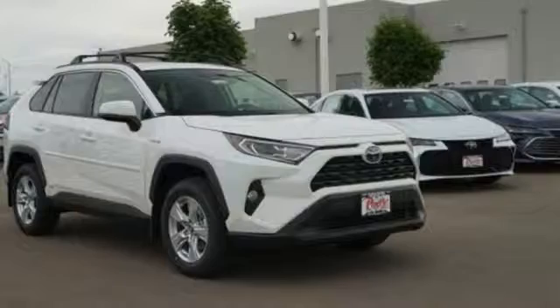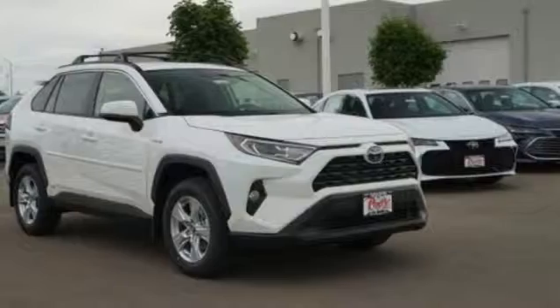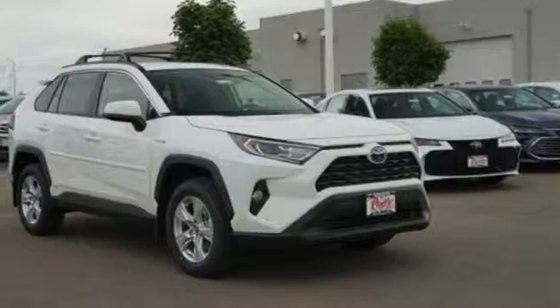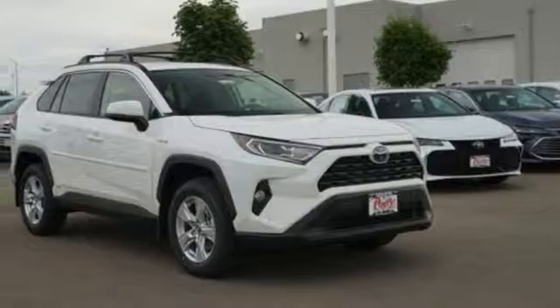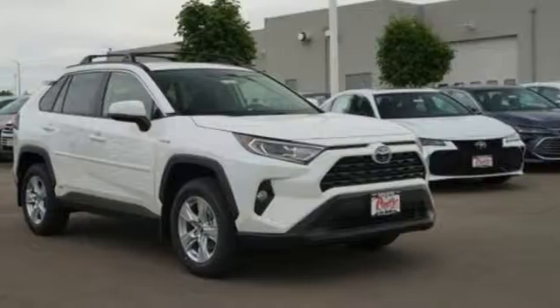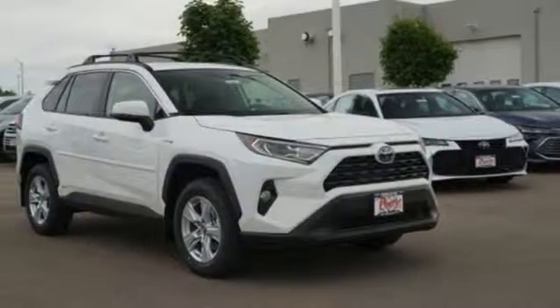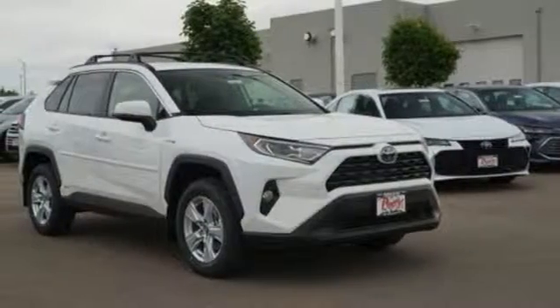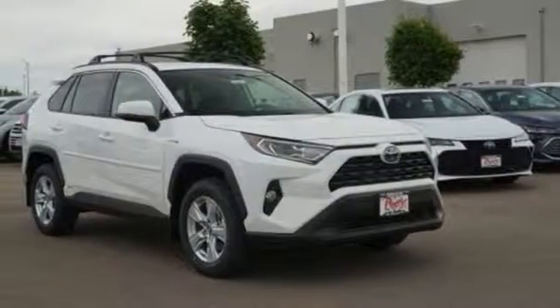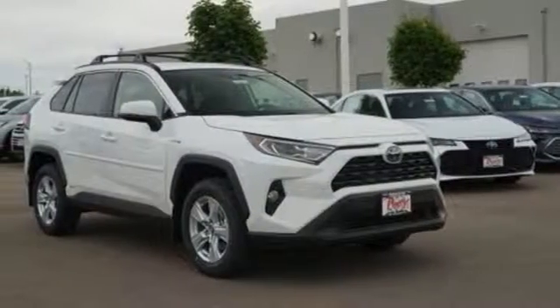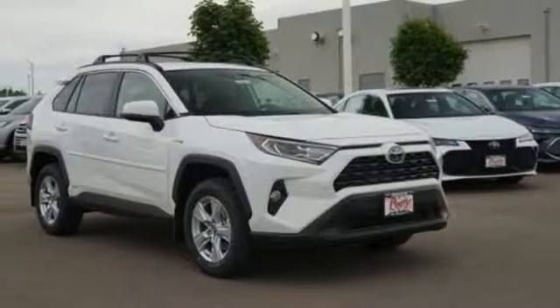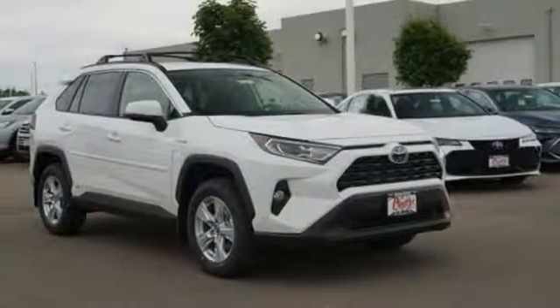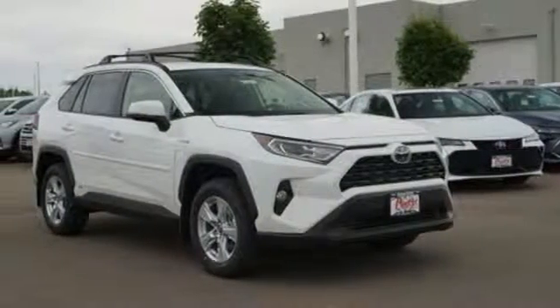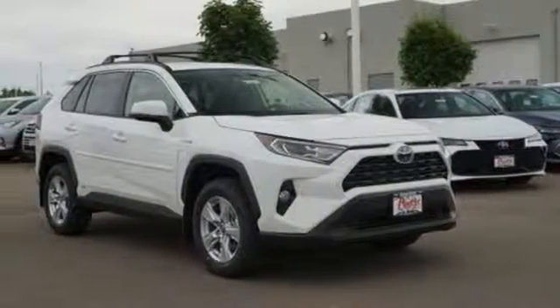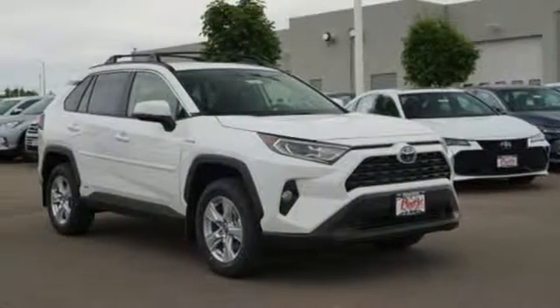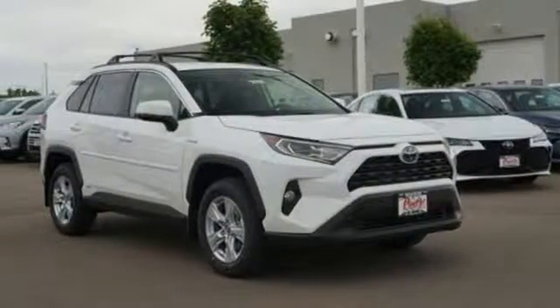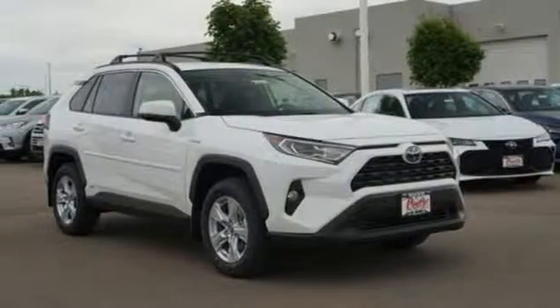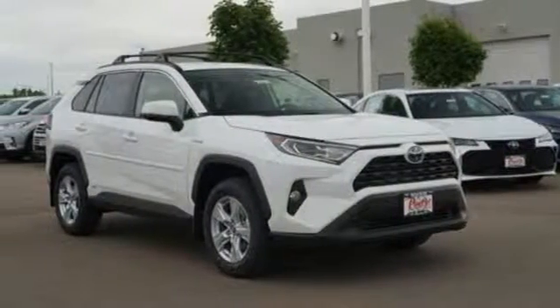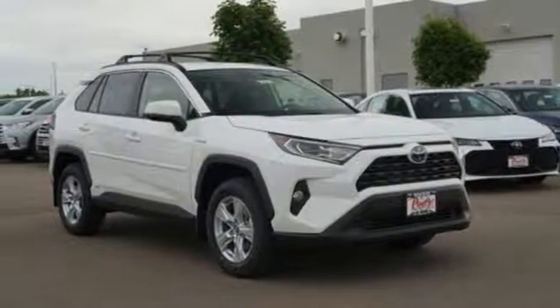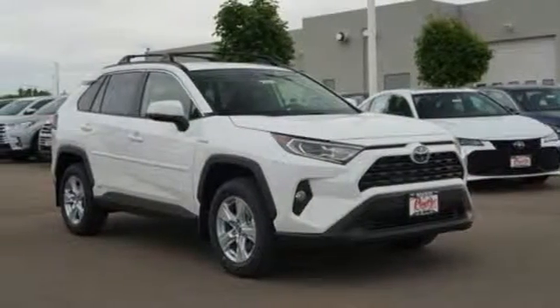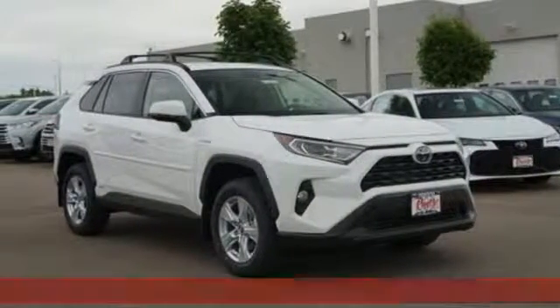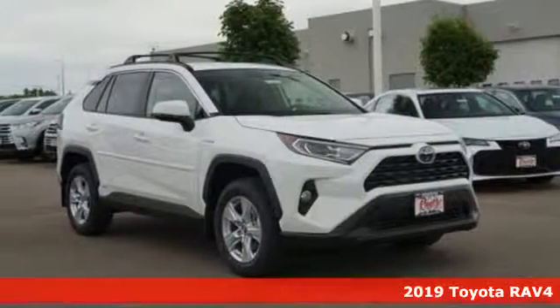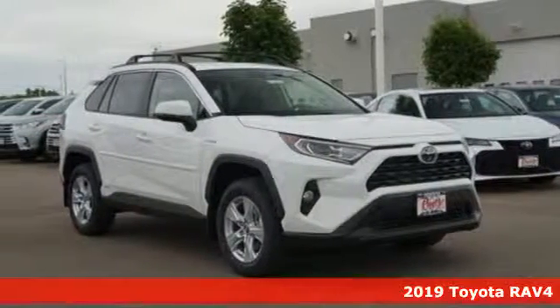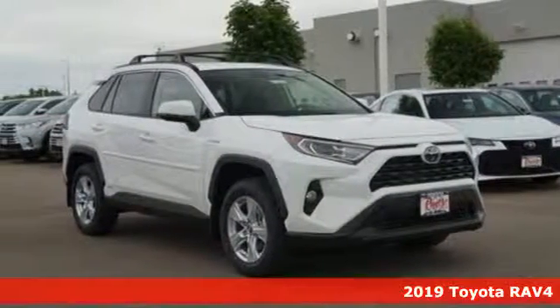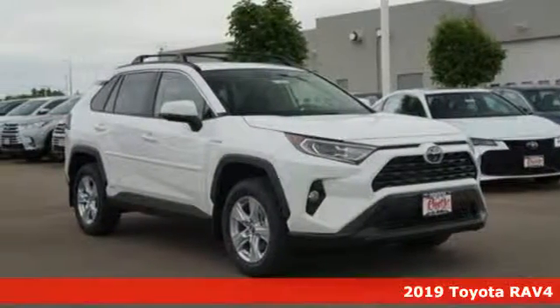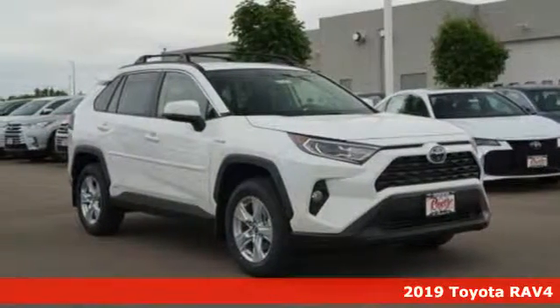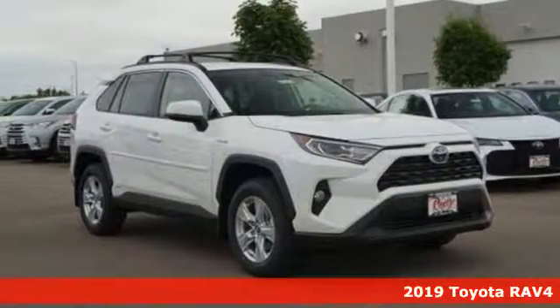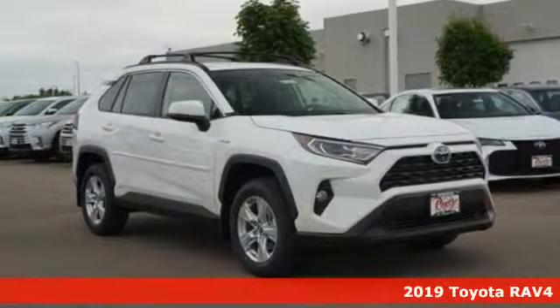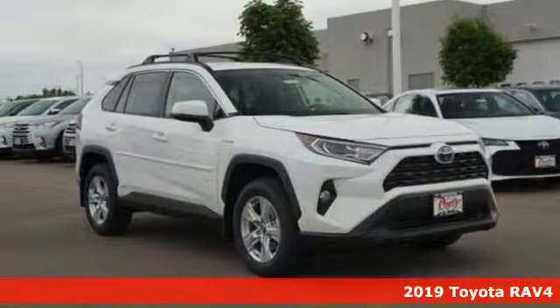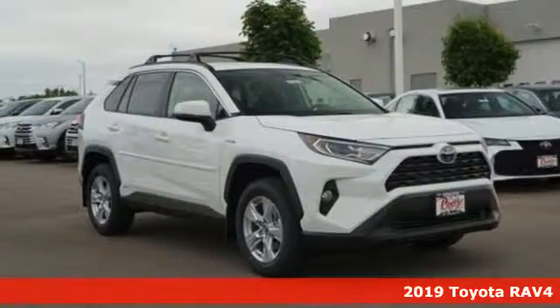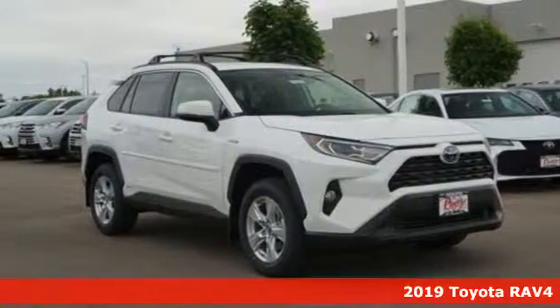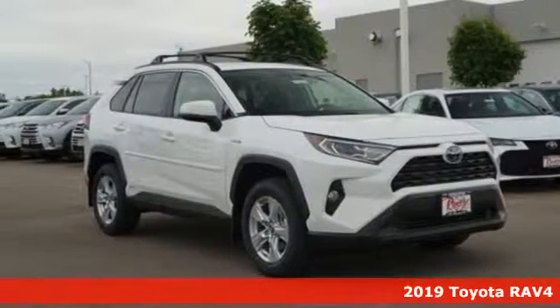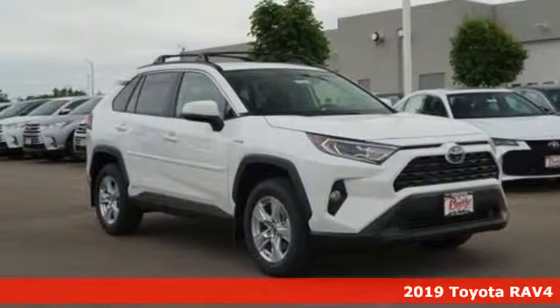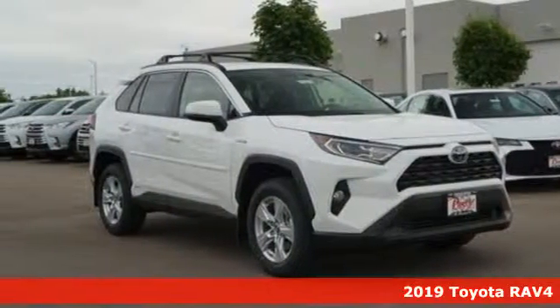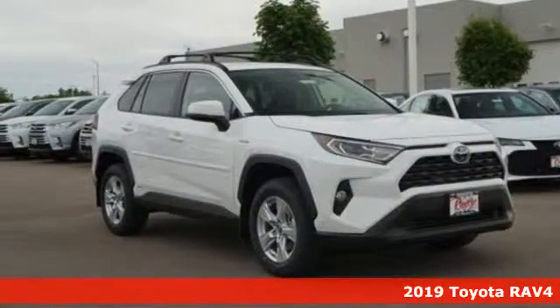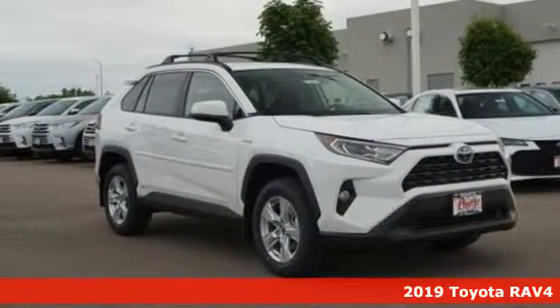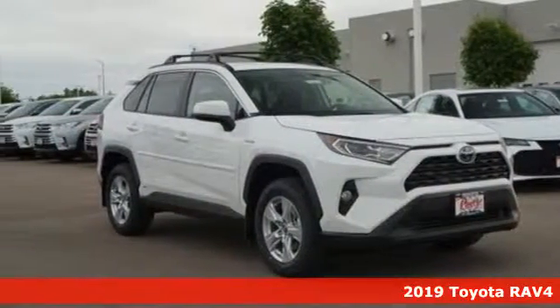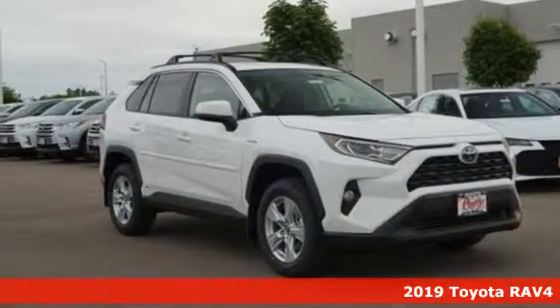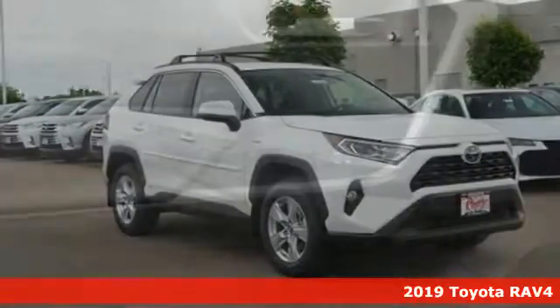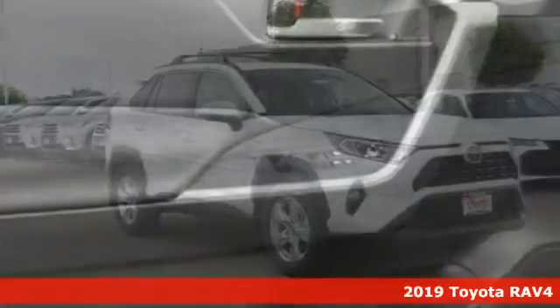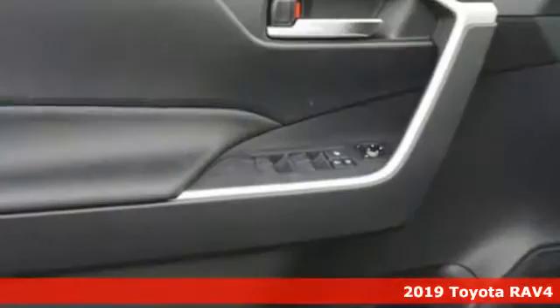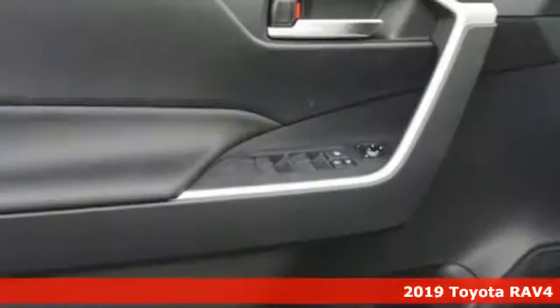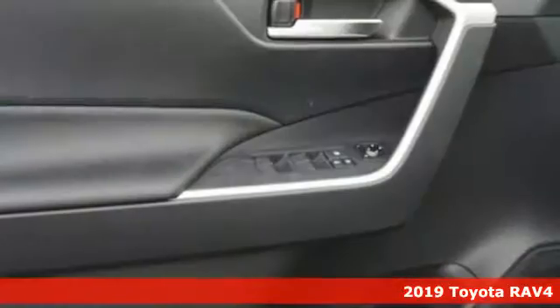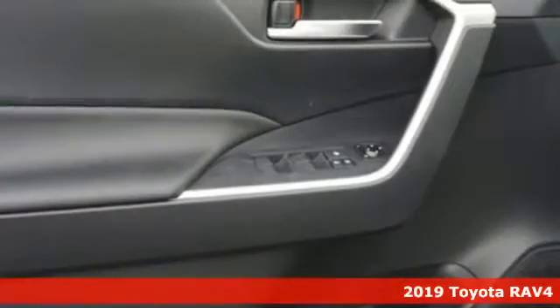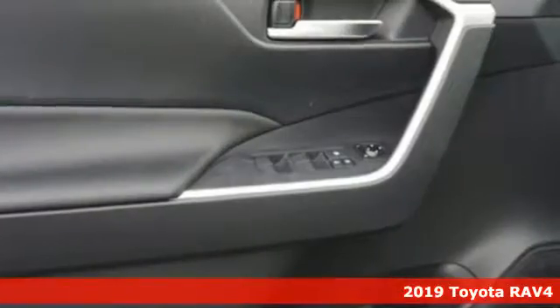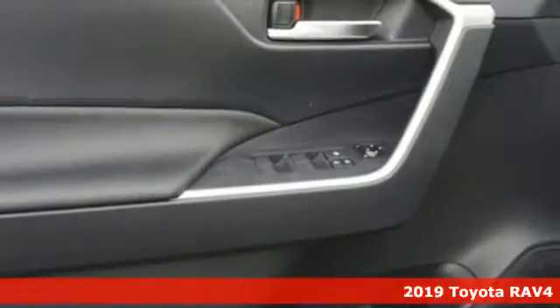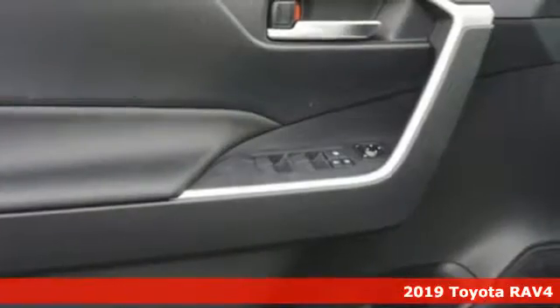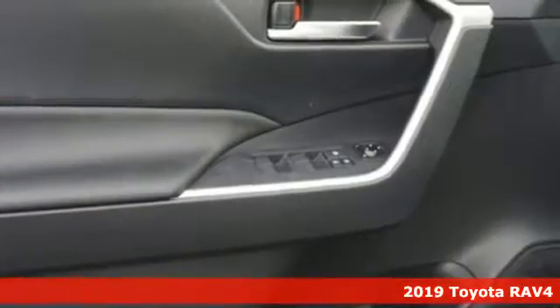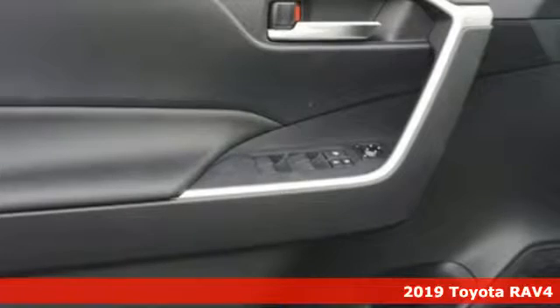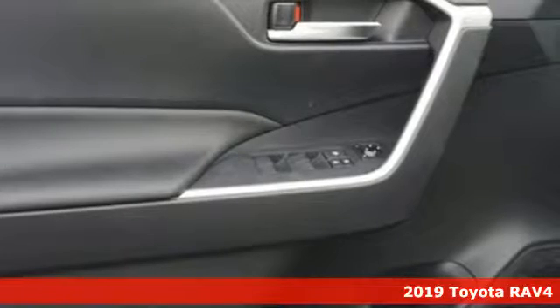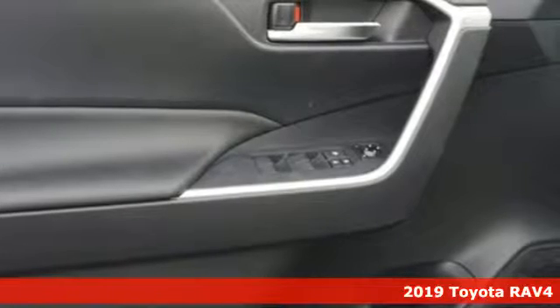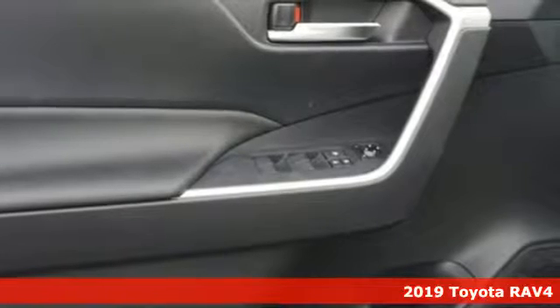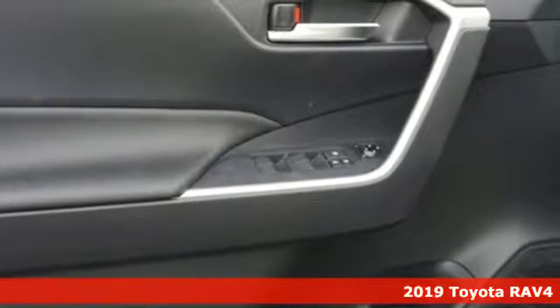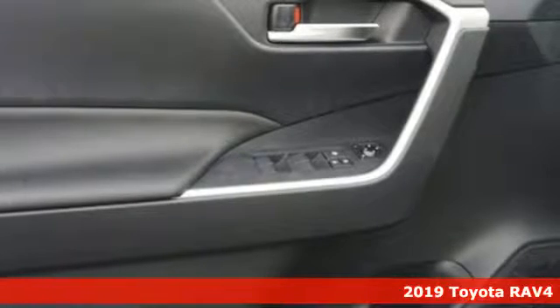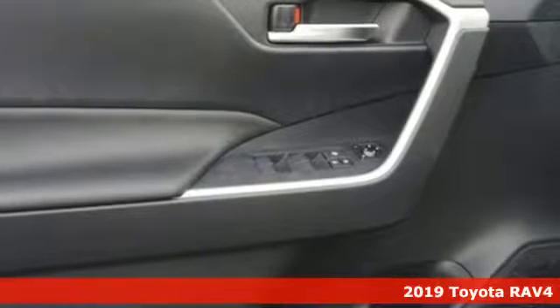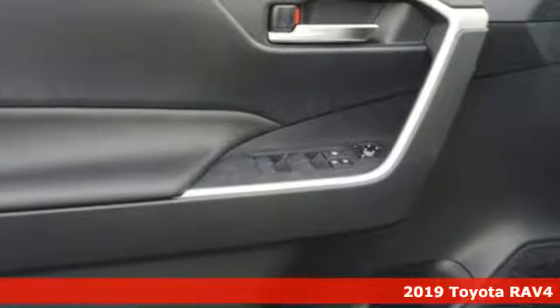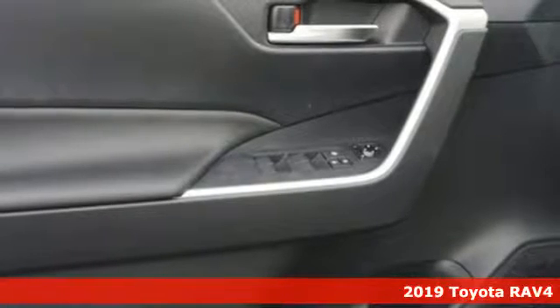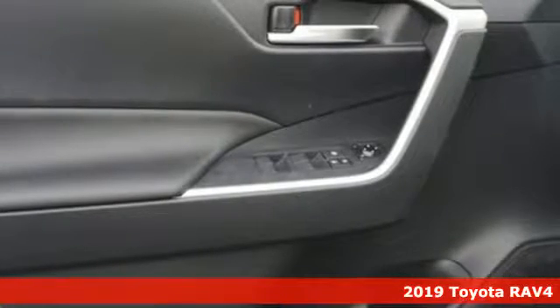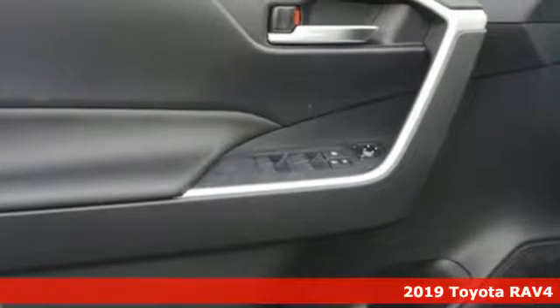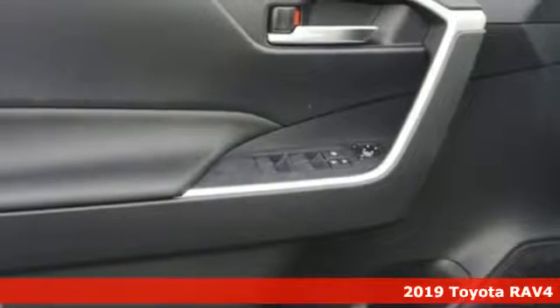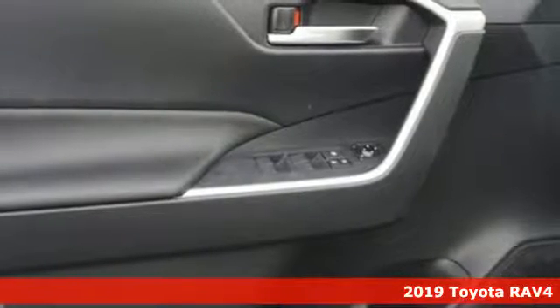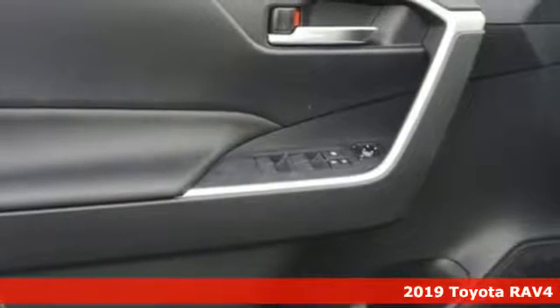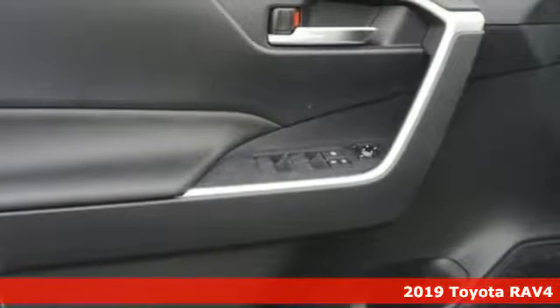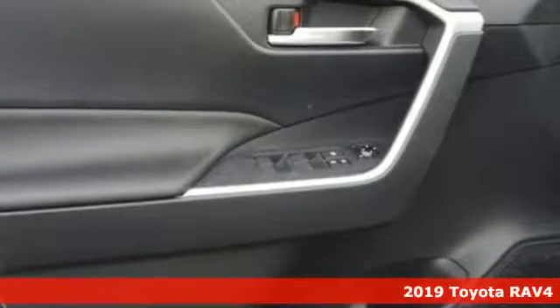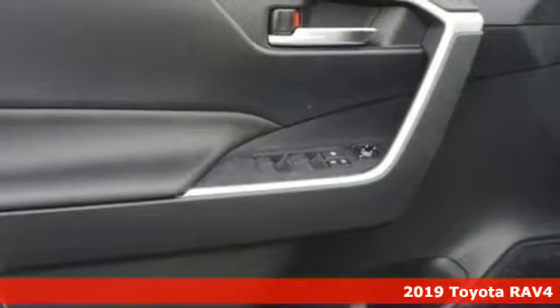Here's a new 2019 Toyota RAV4. Toyota, steered by ingenuity, driven by passion.